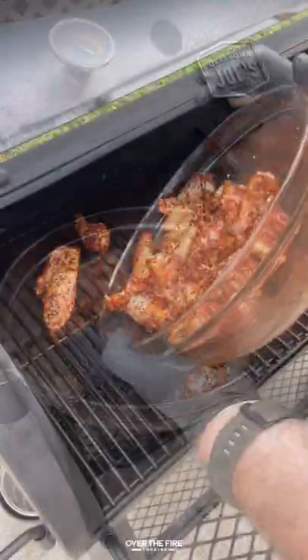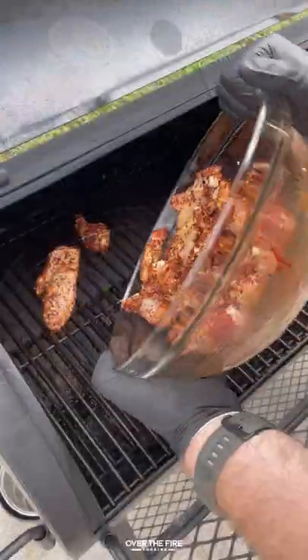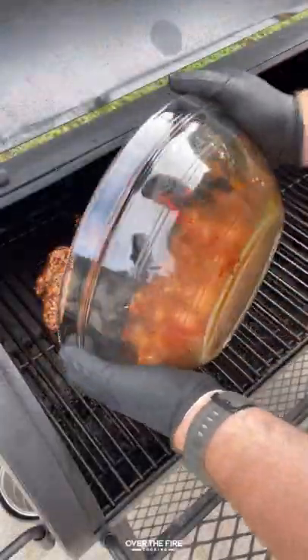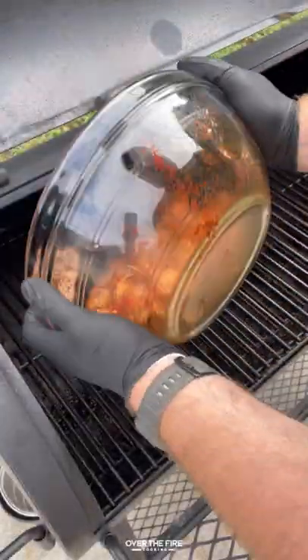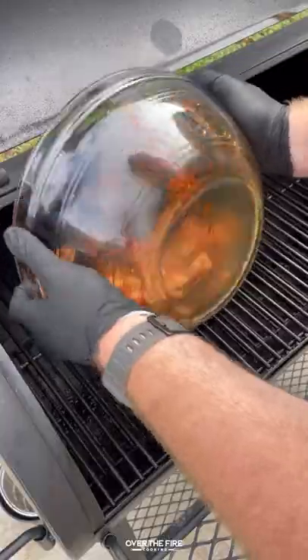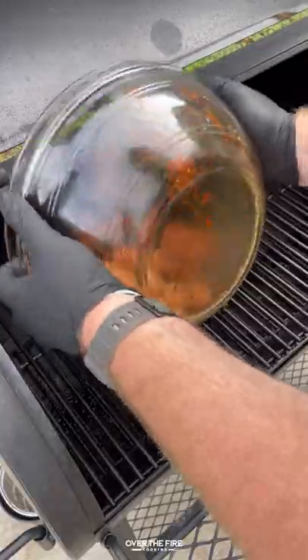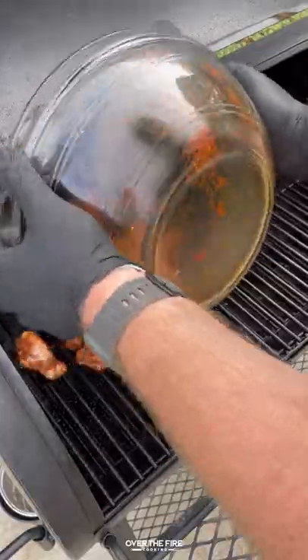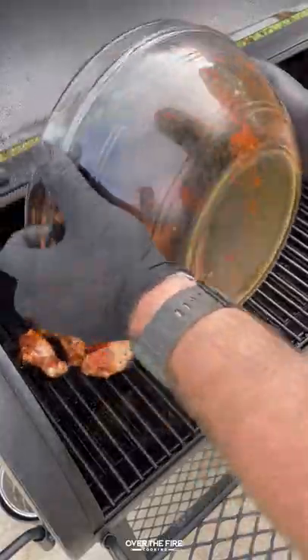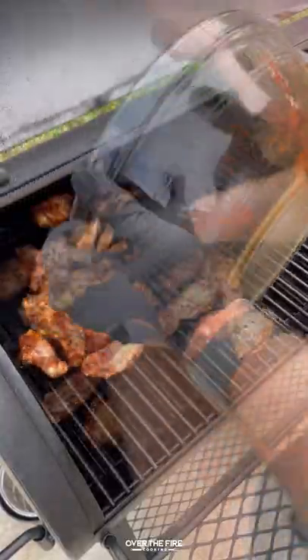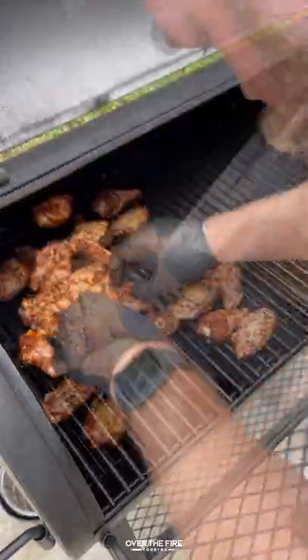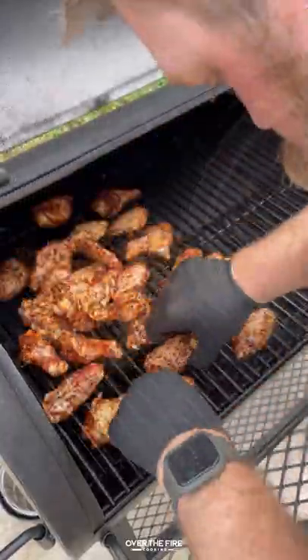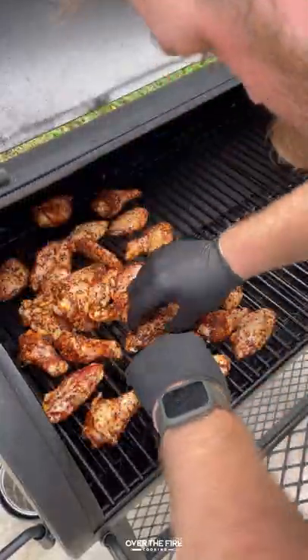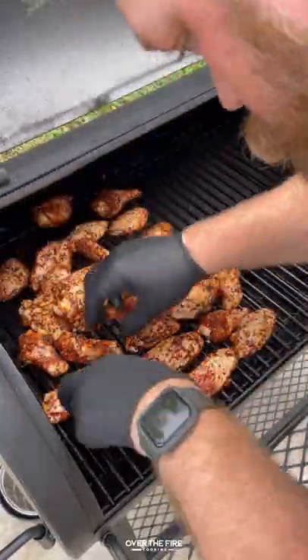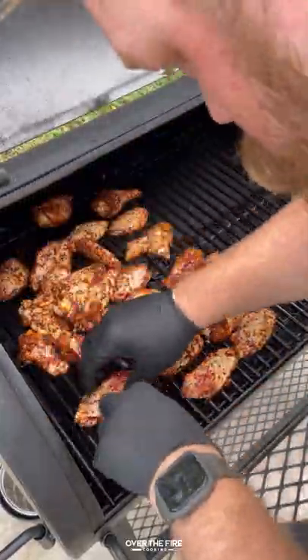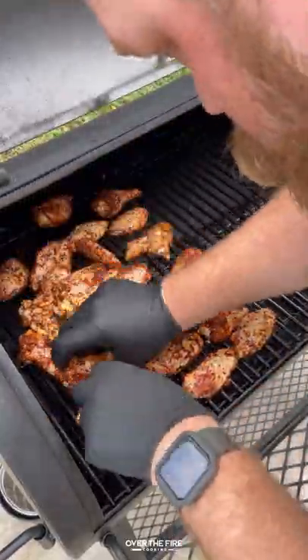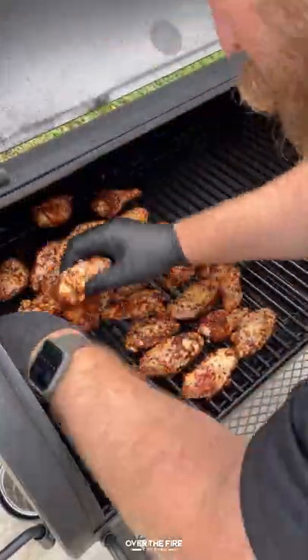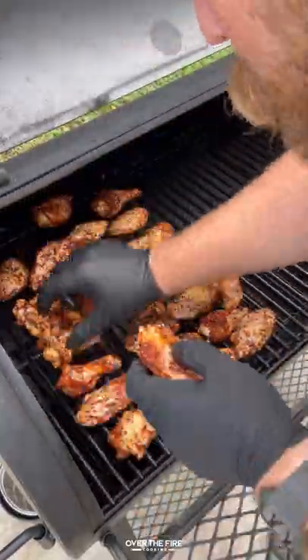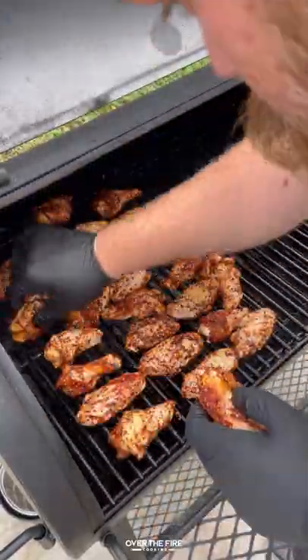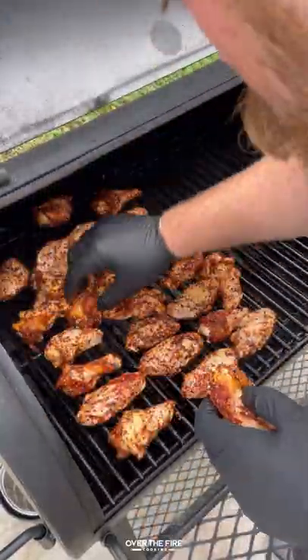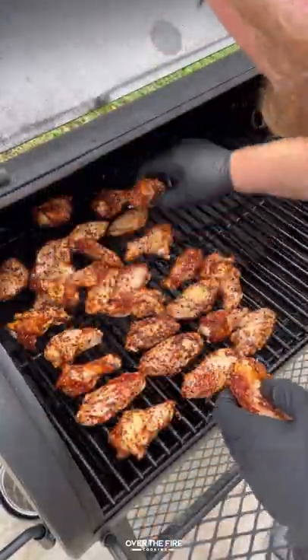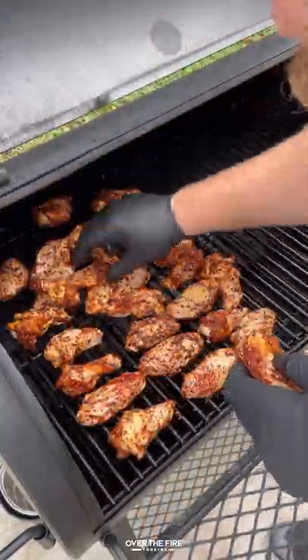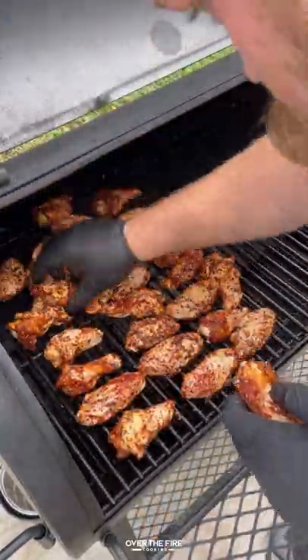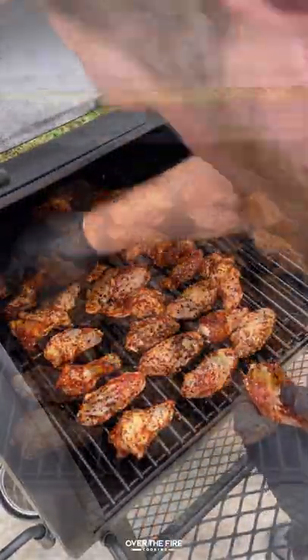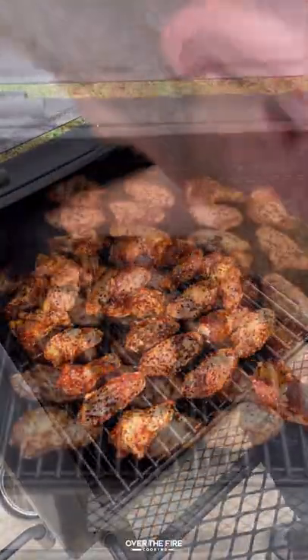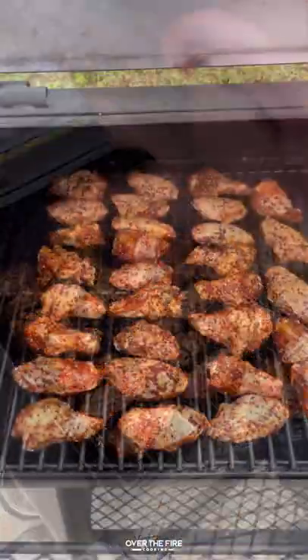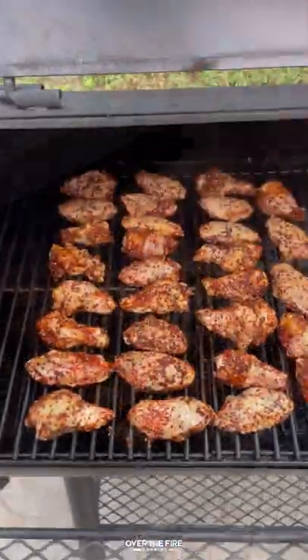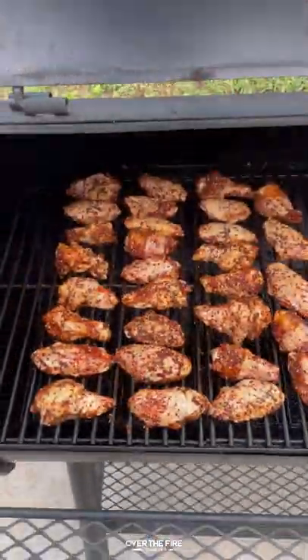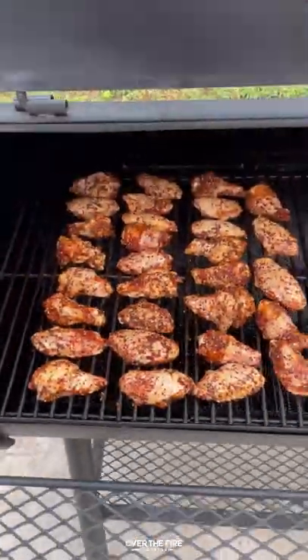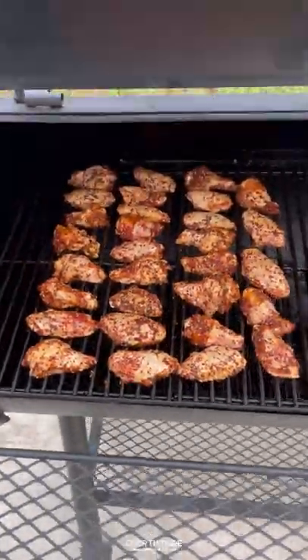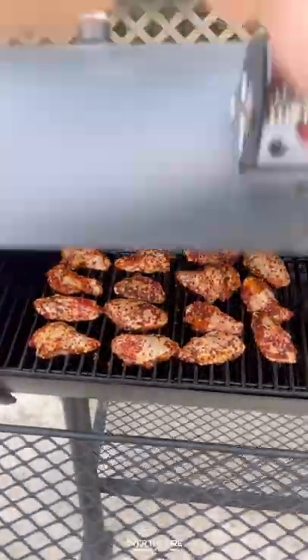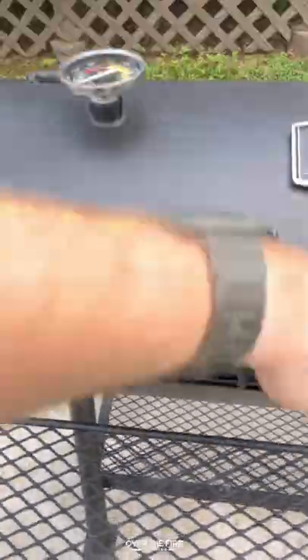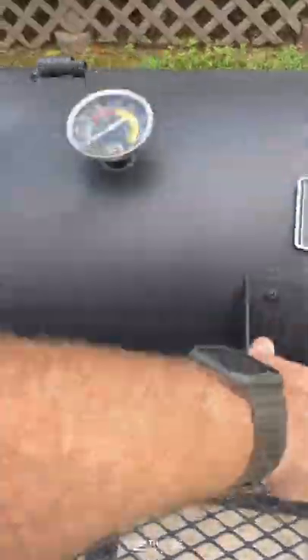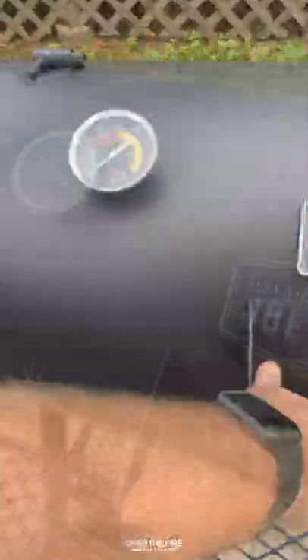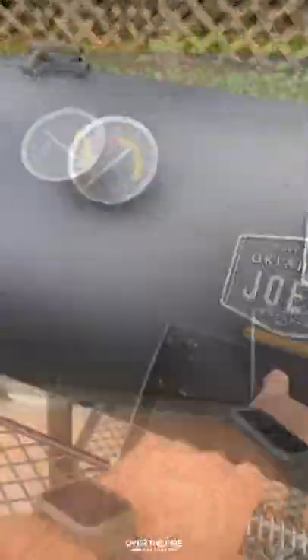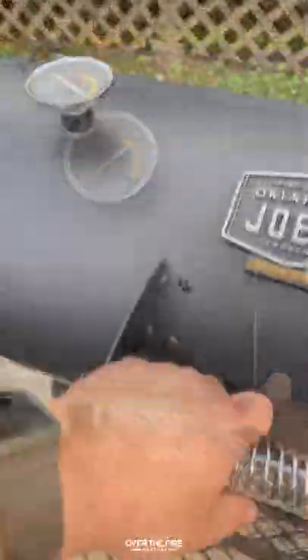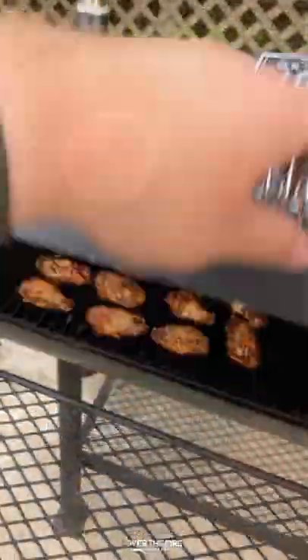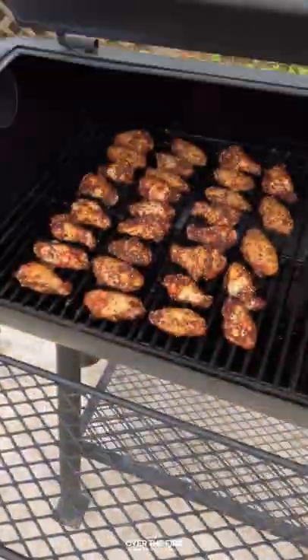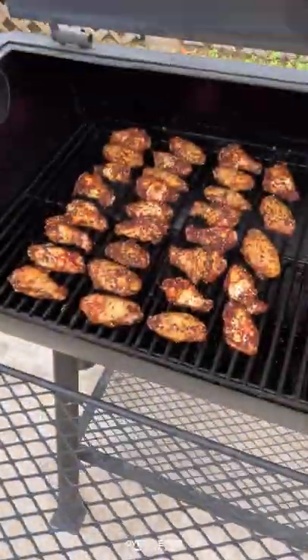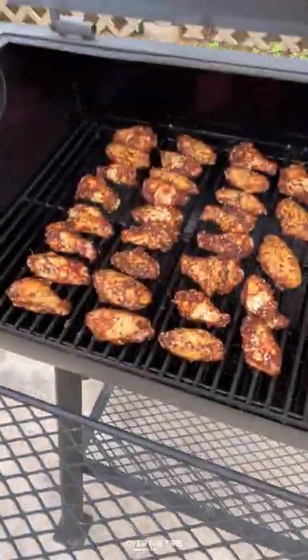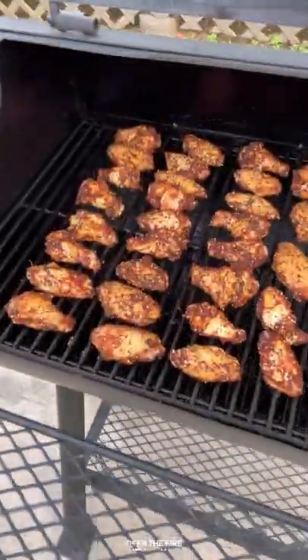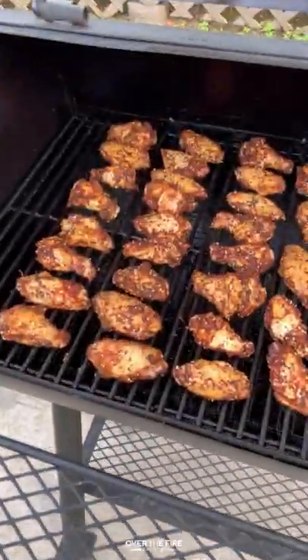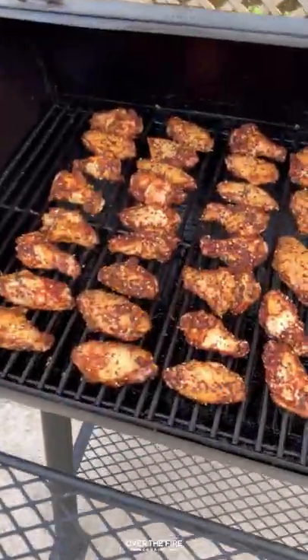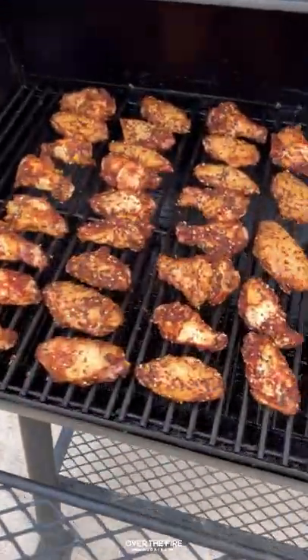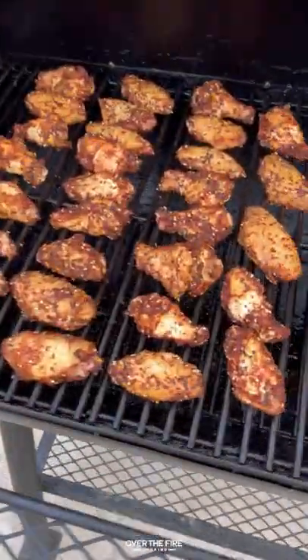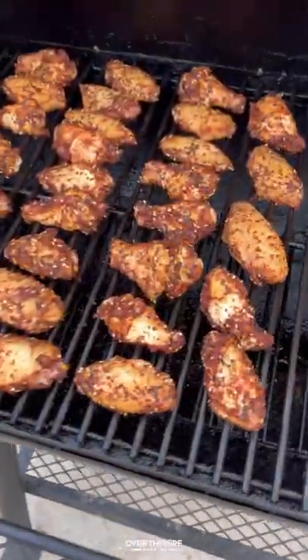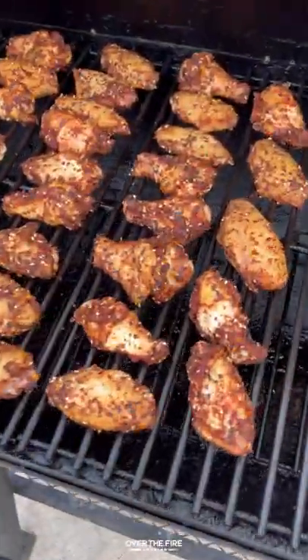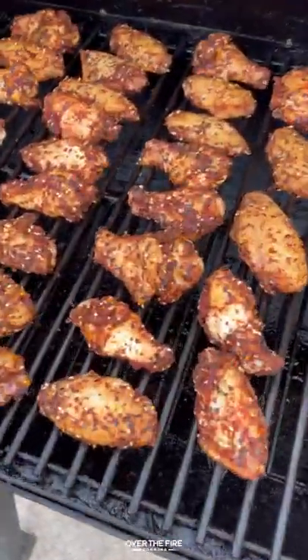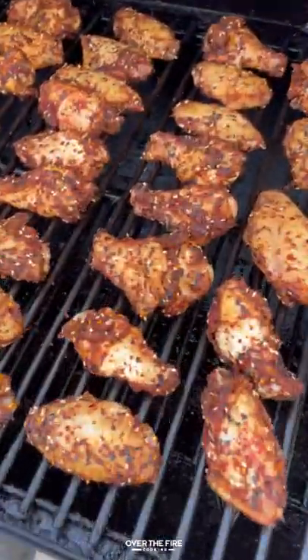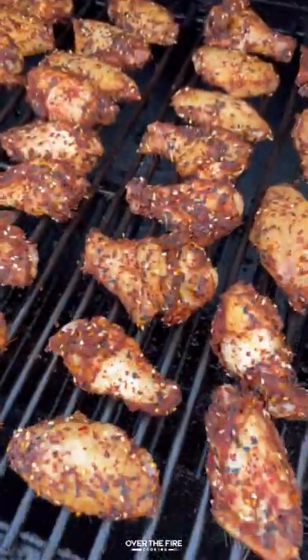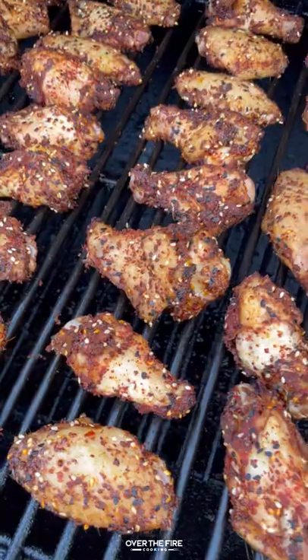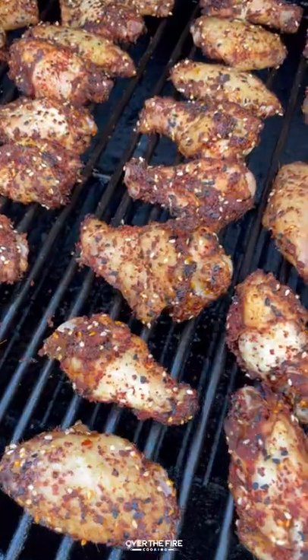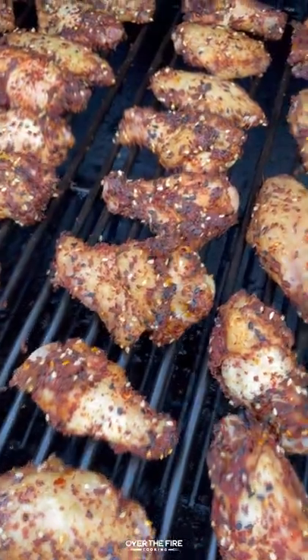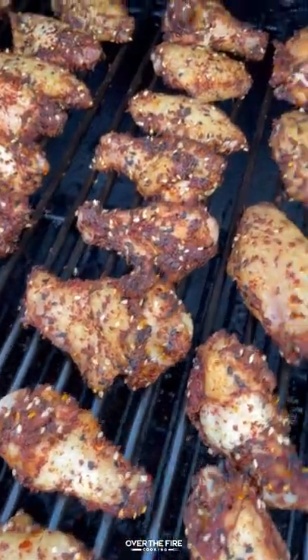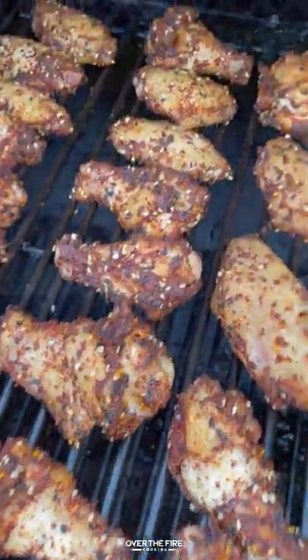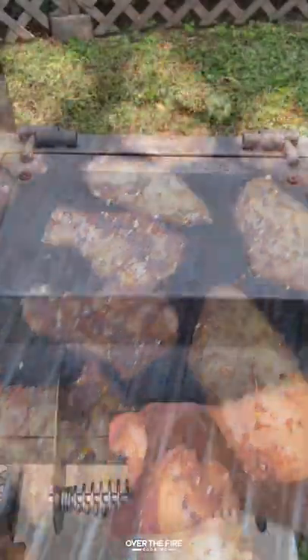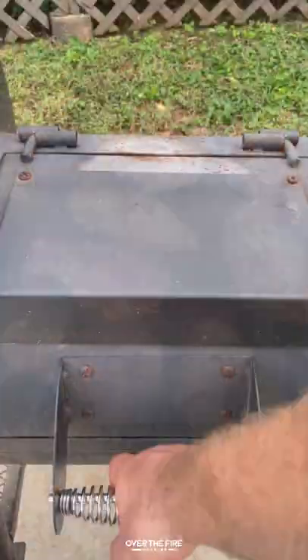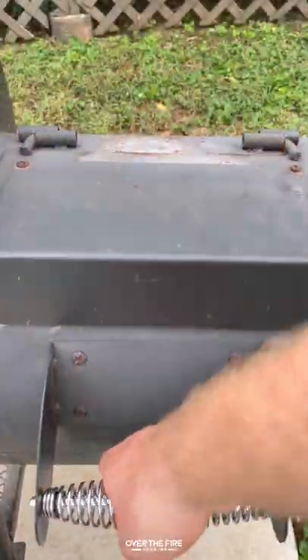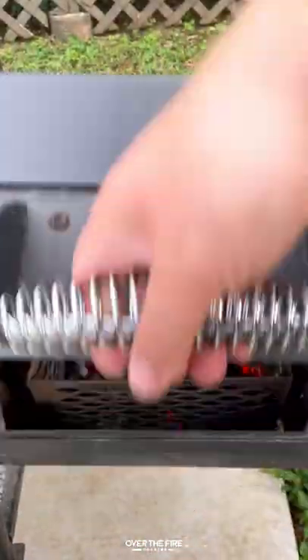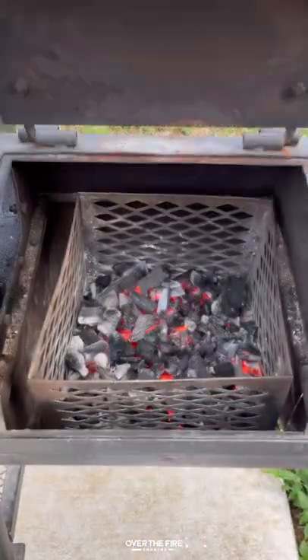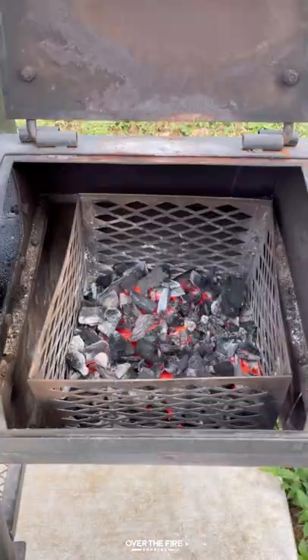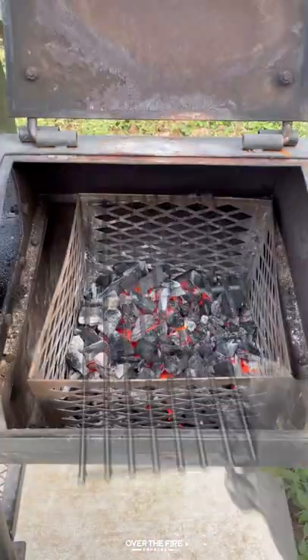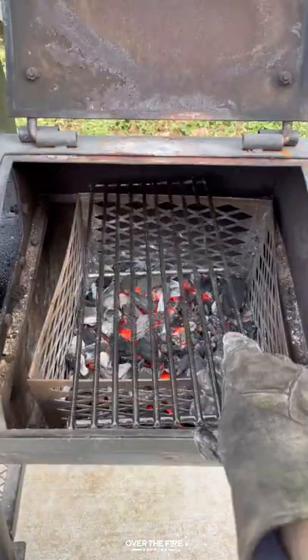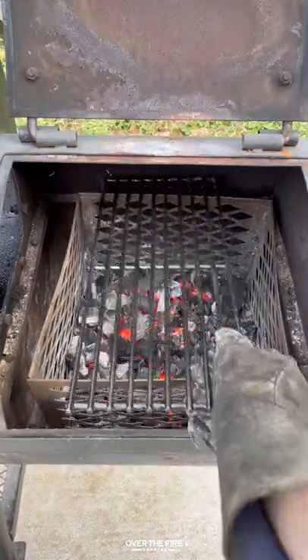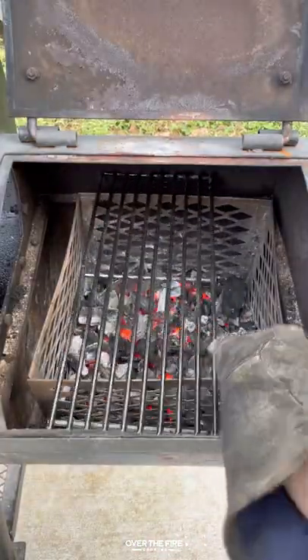I'm going to place these guys onto my smoker at 275 to smoke for about an hour to an hour and a half until 165.